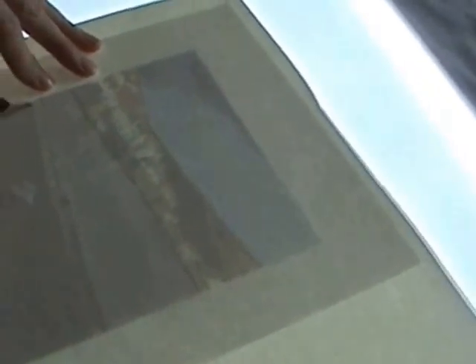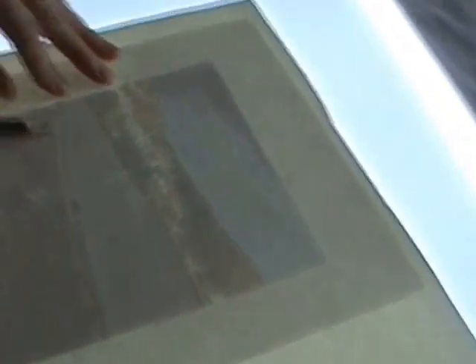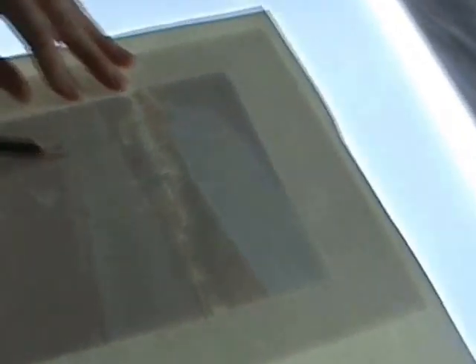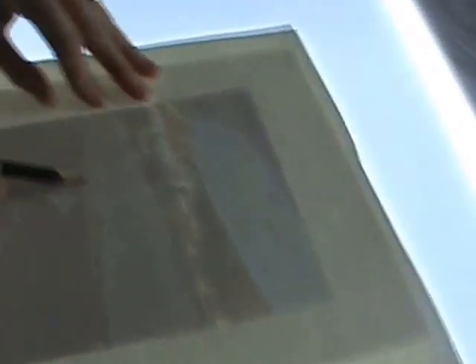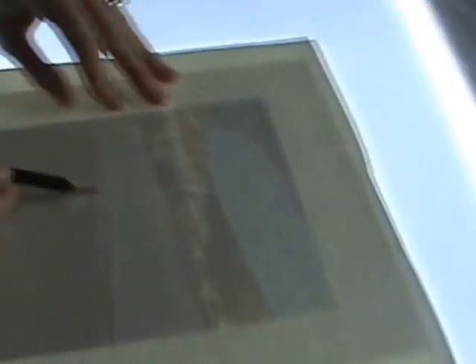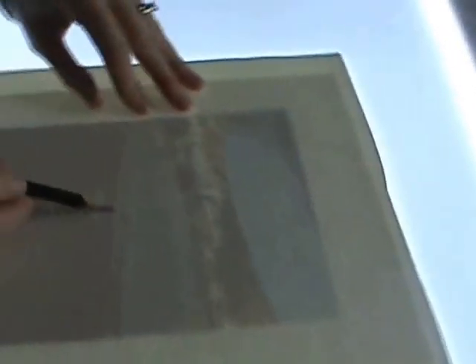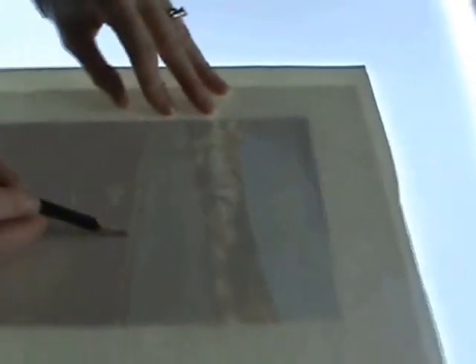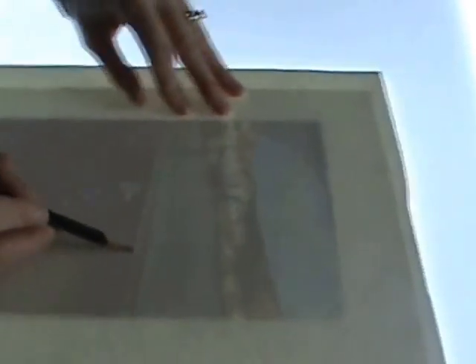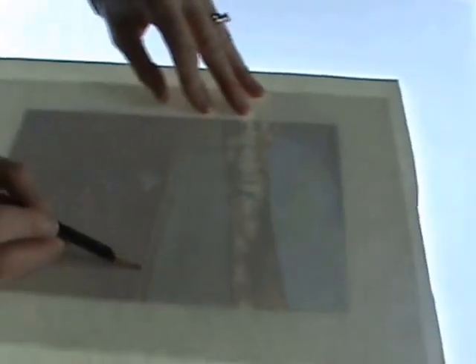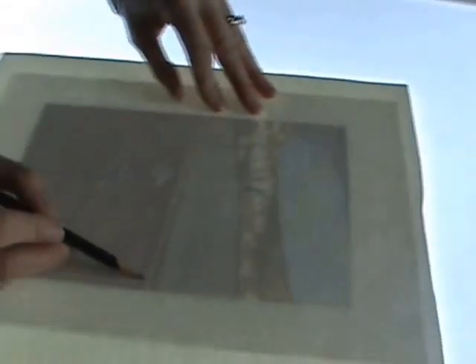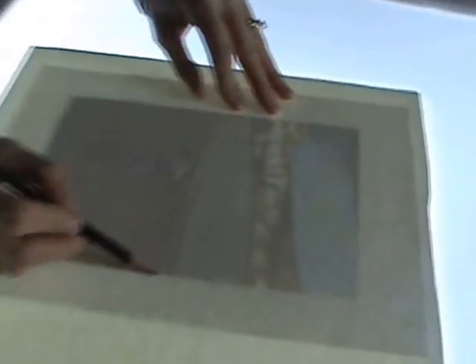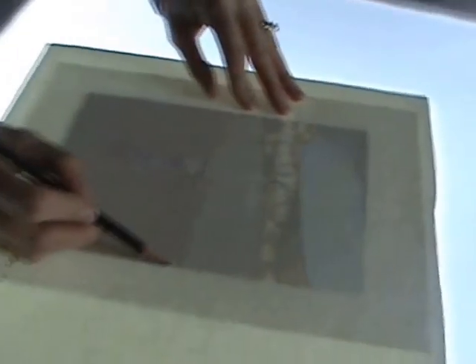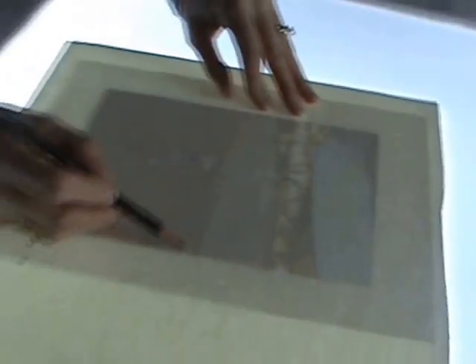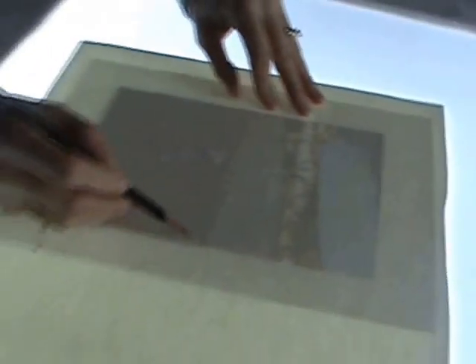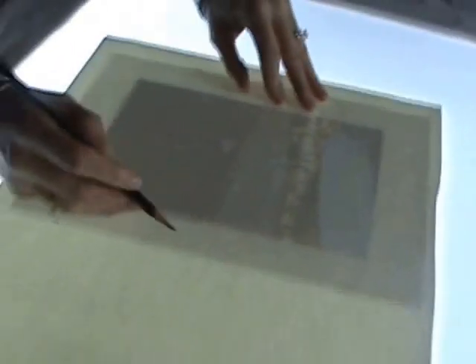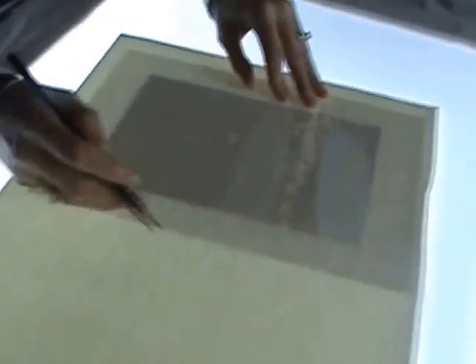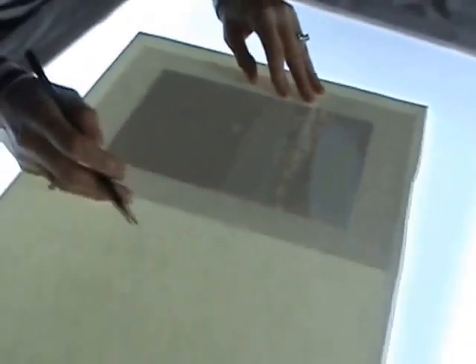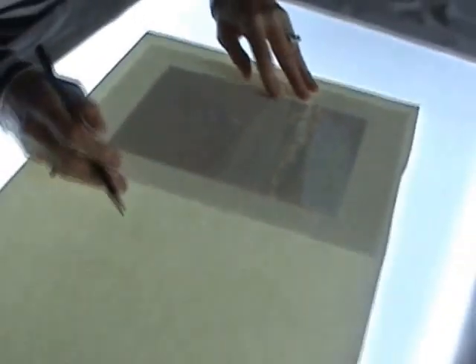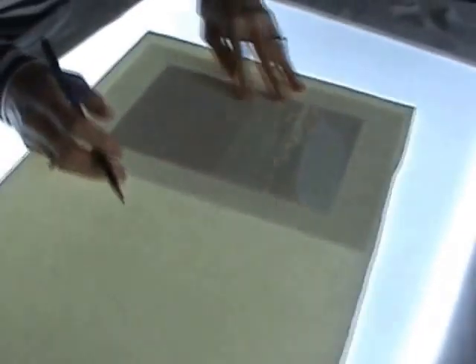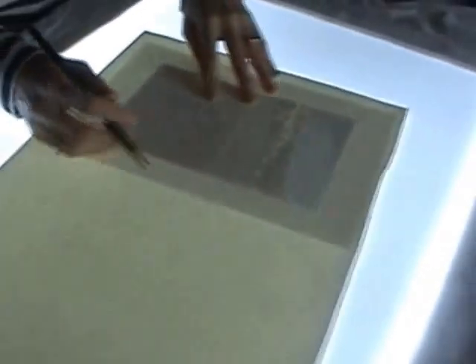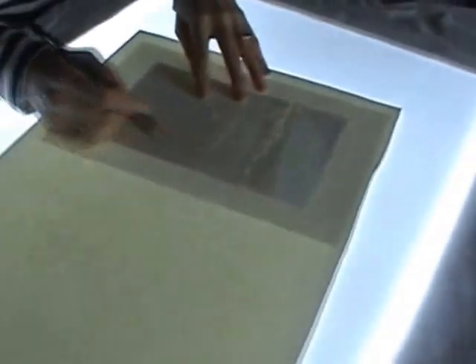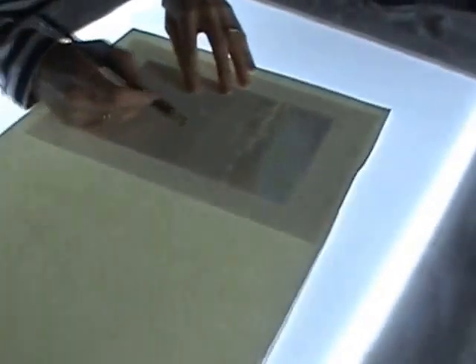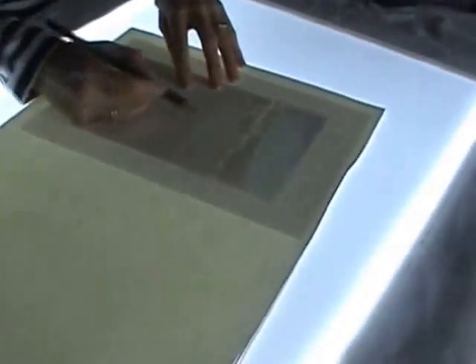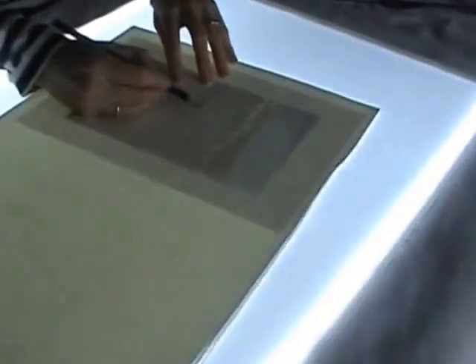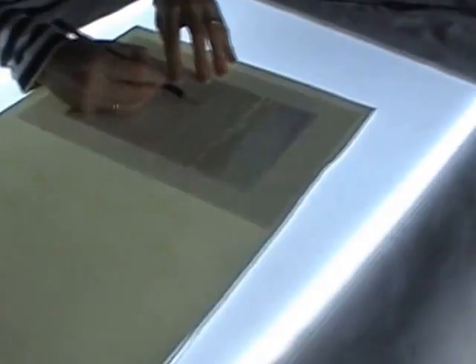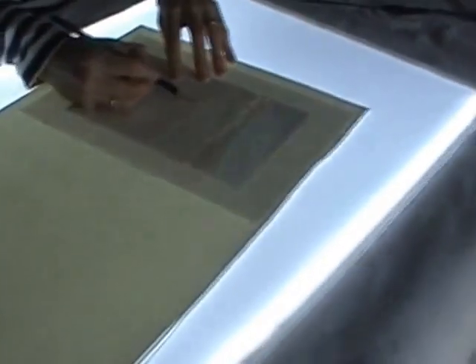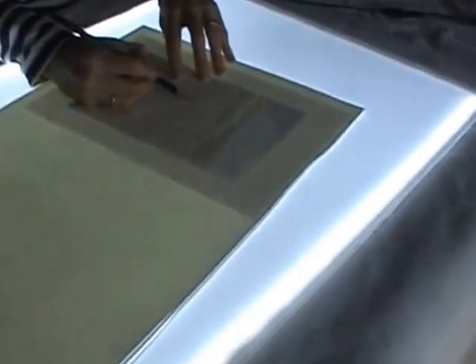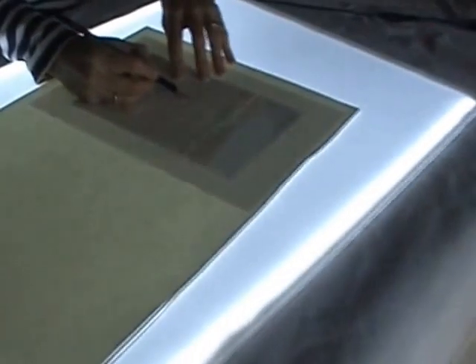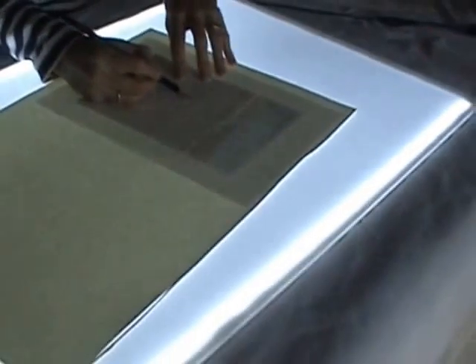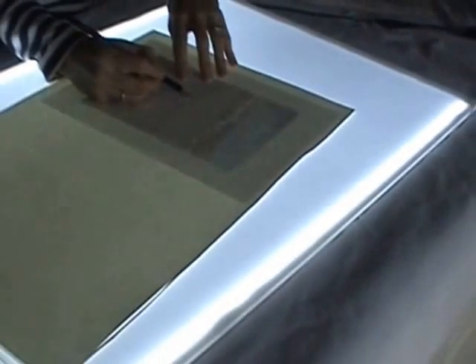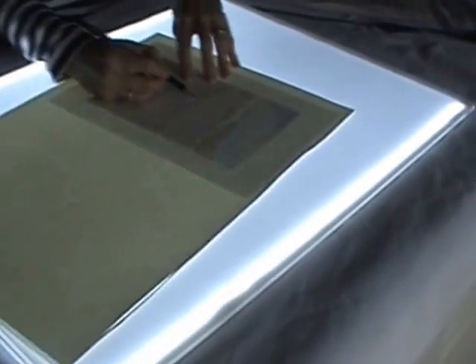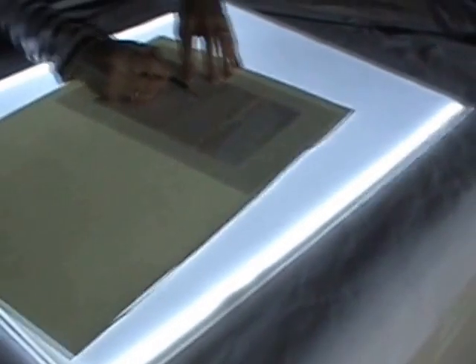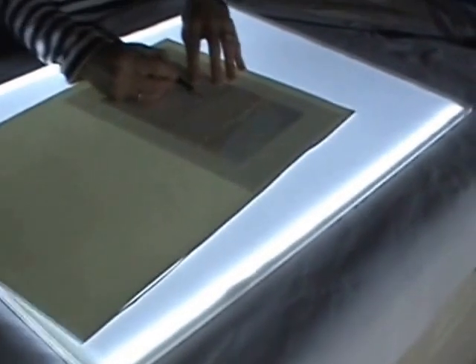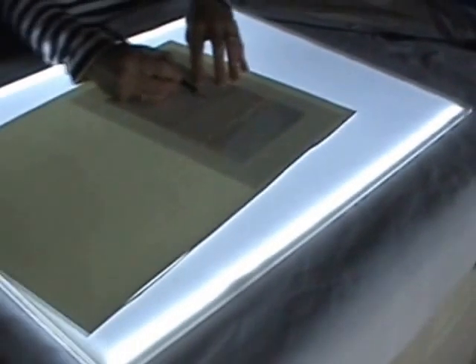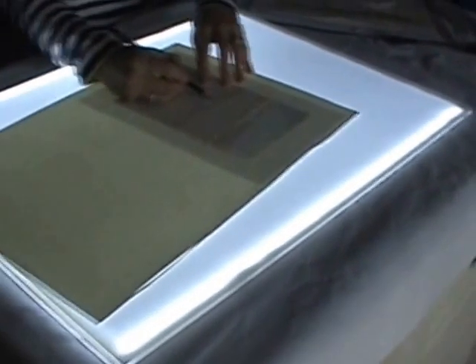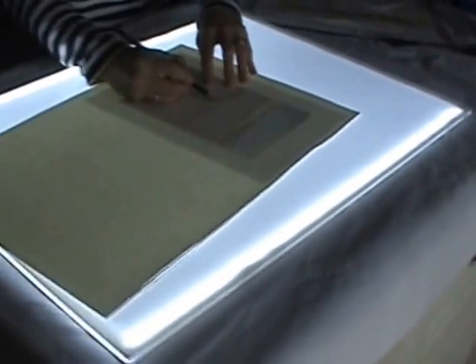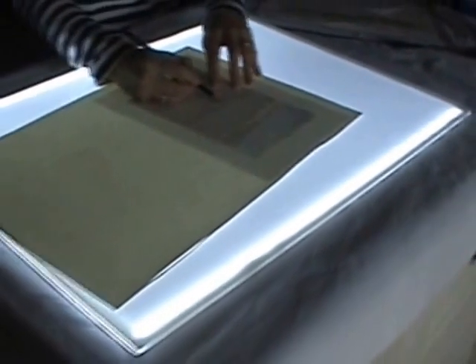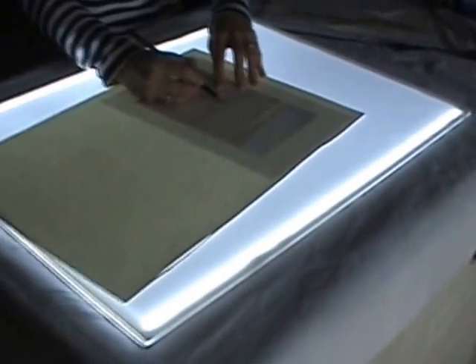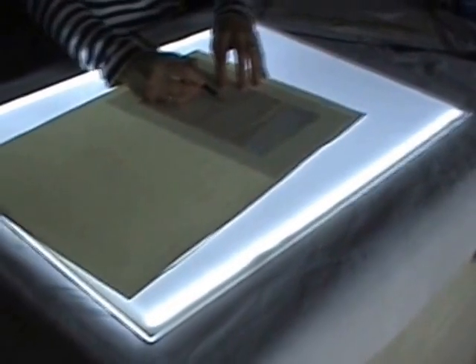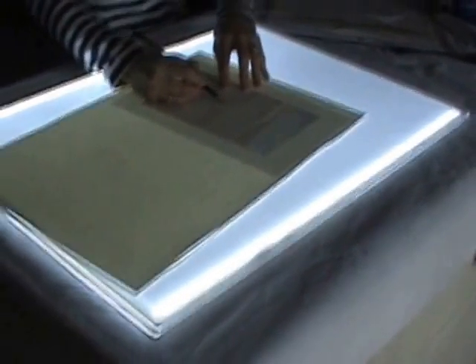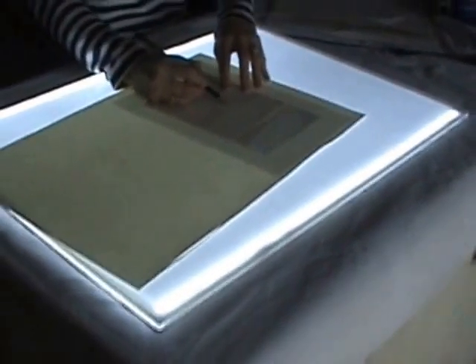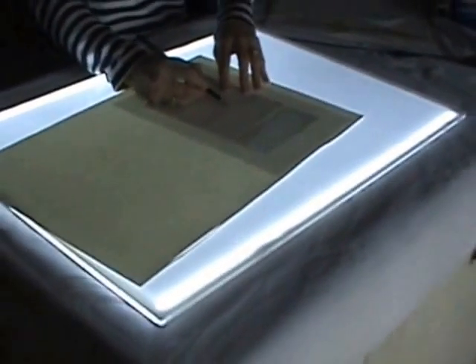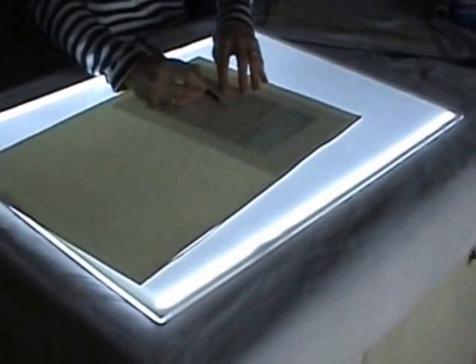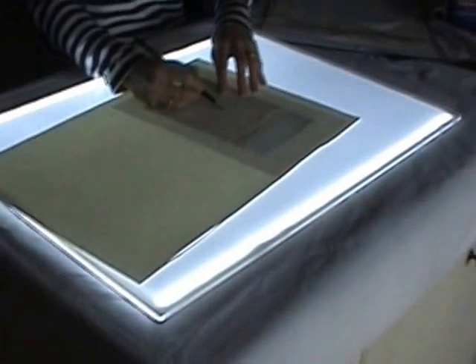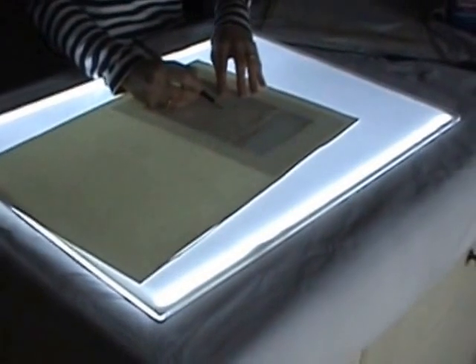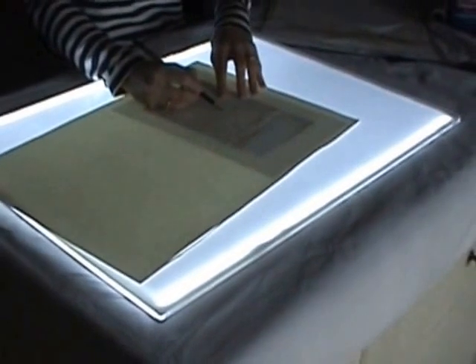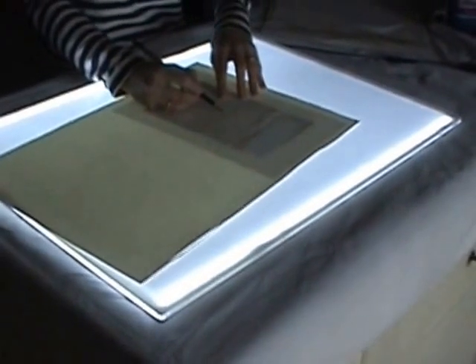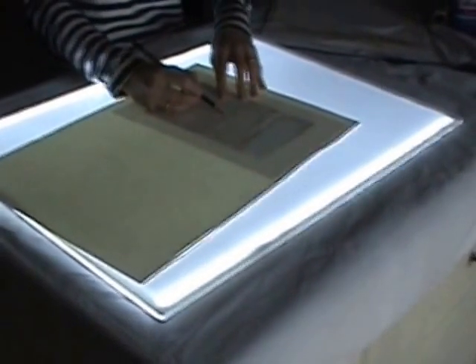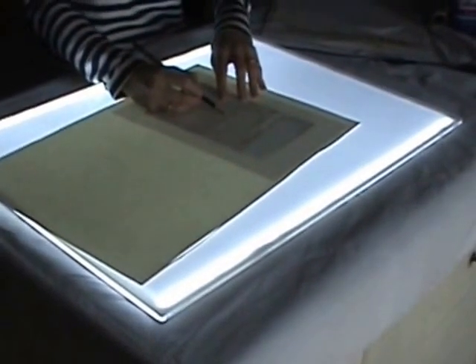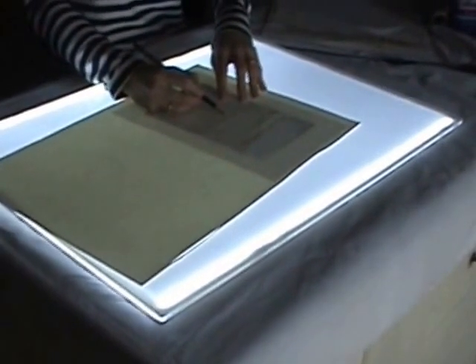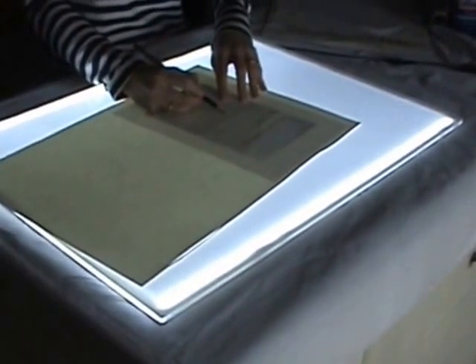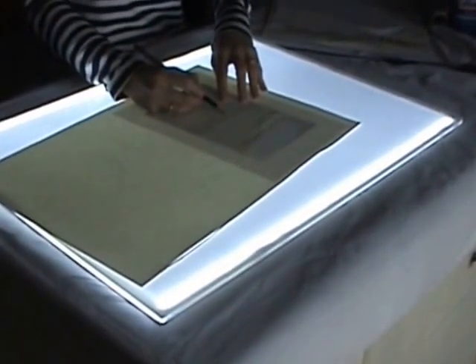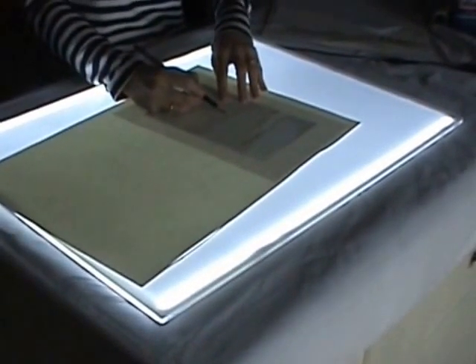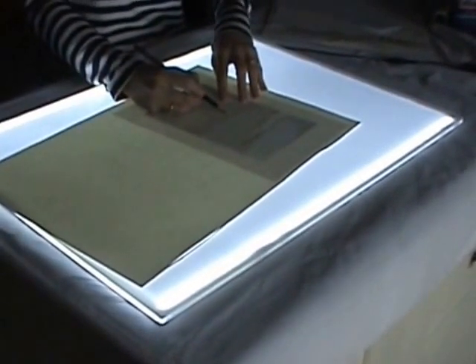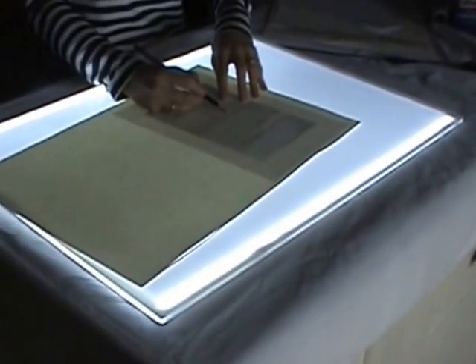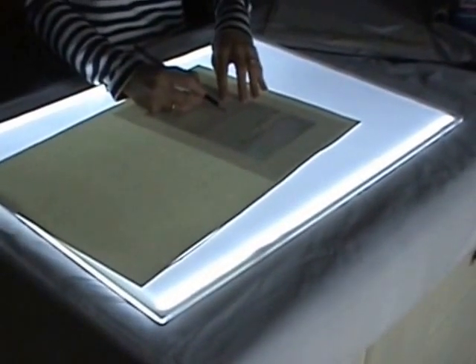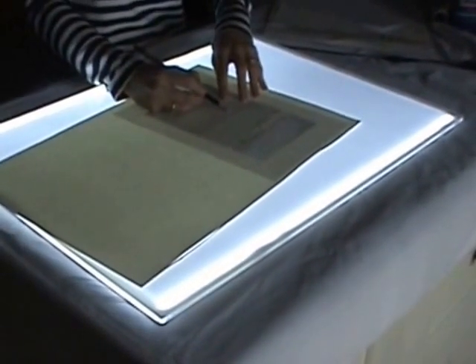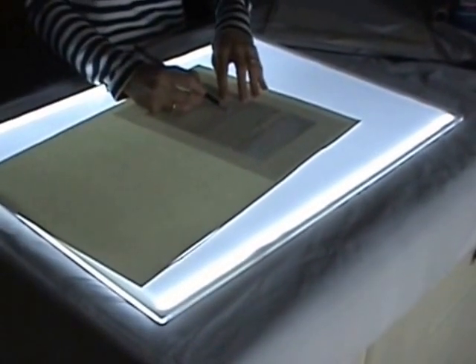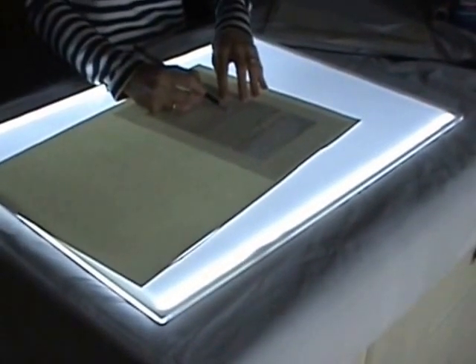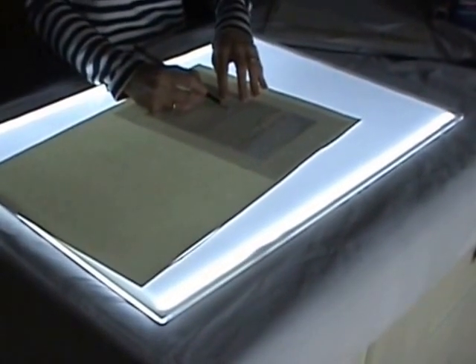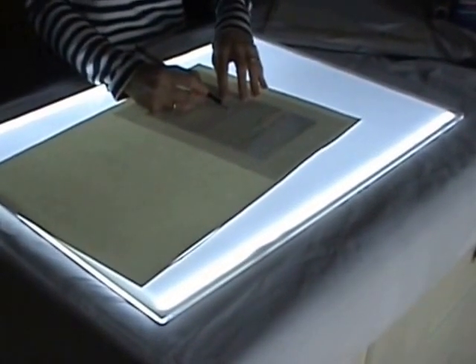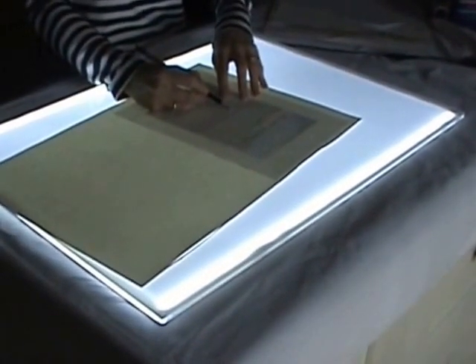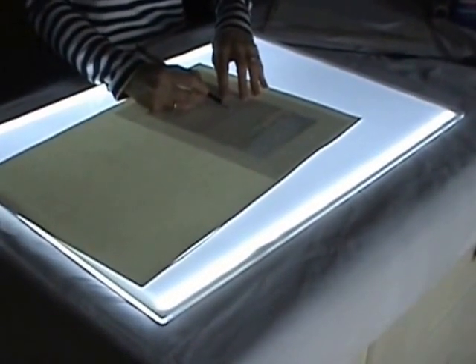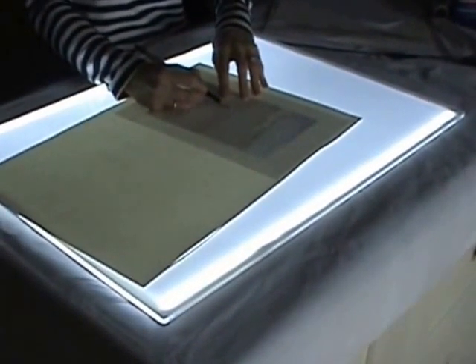That is the Lightbox UK A2 Professional Plus Lightbox.